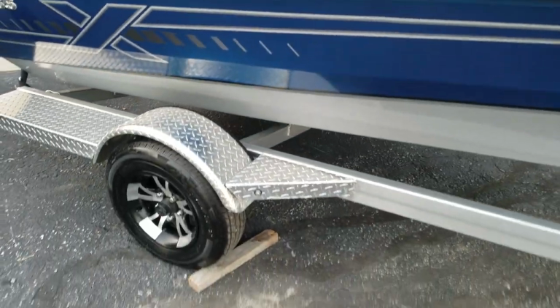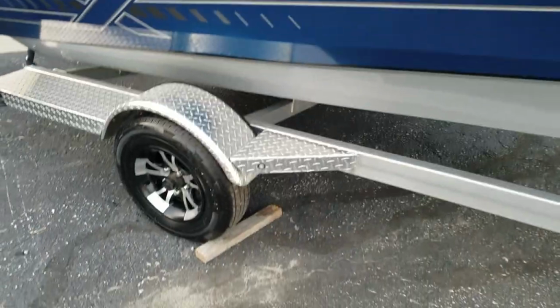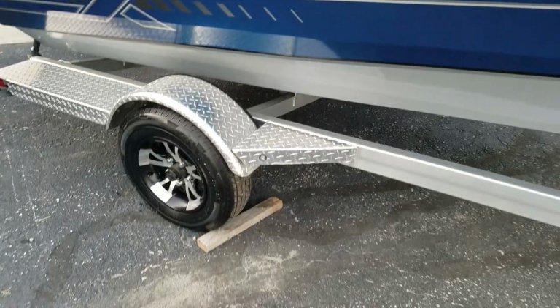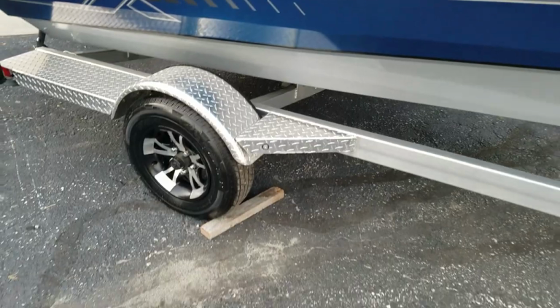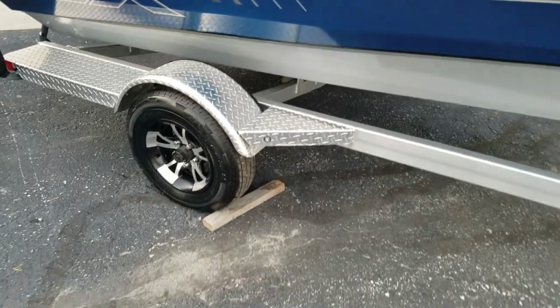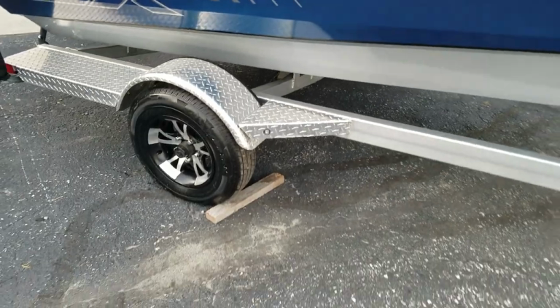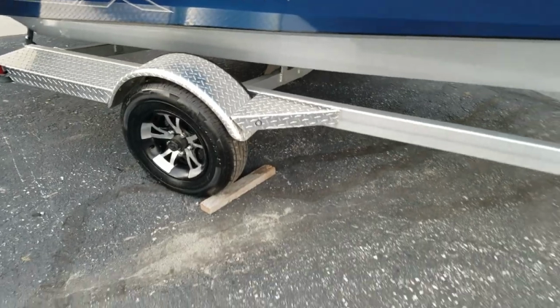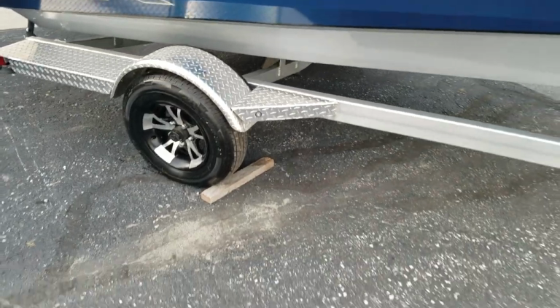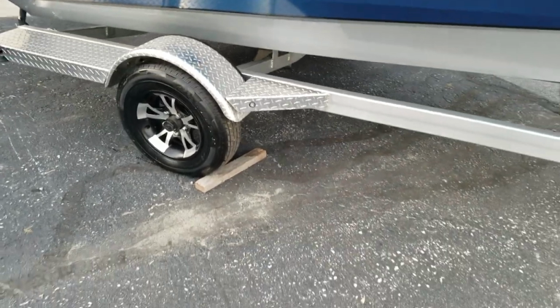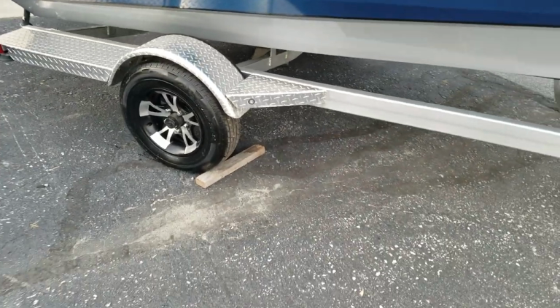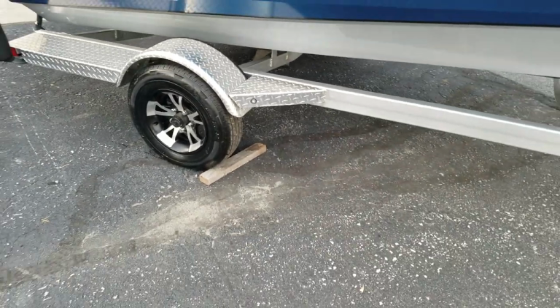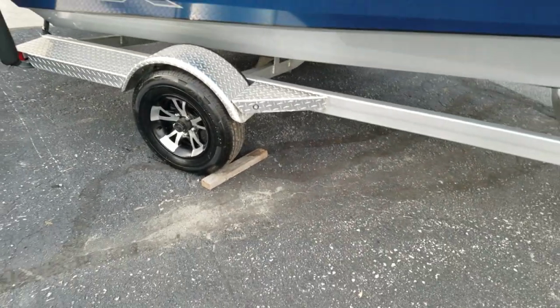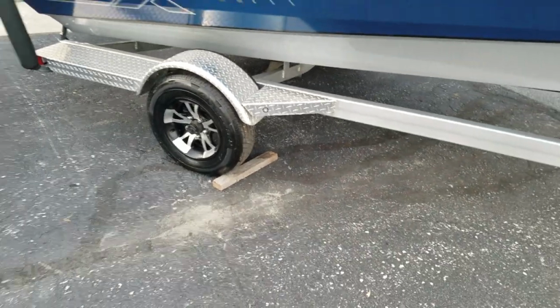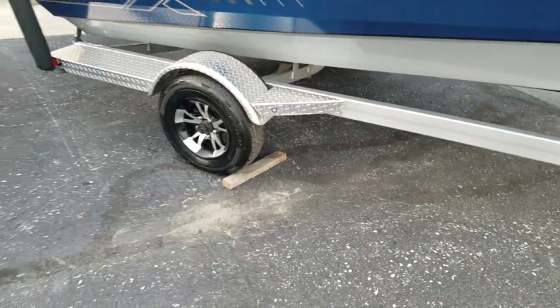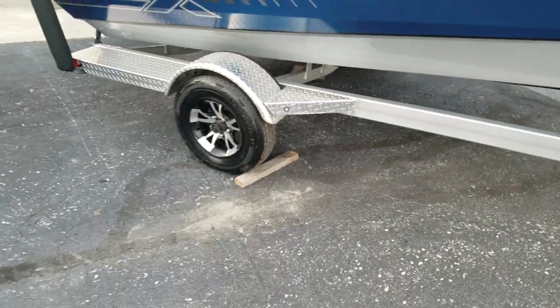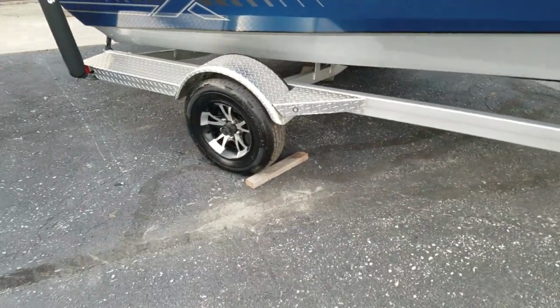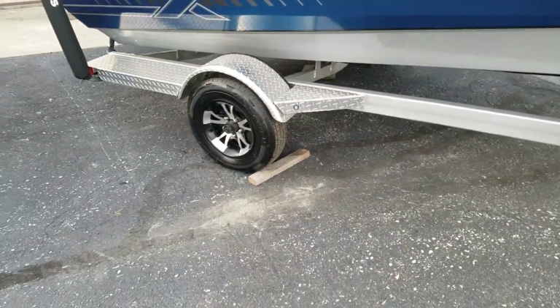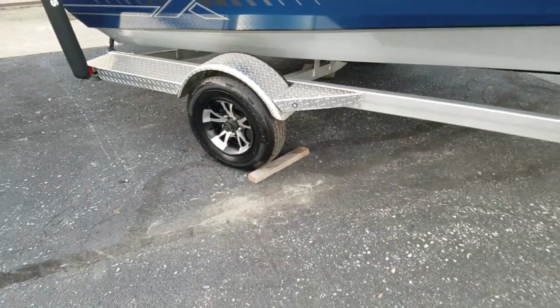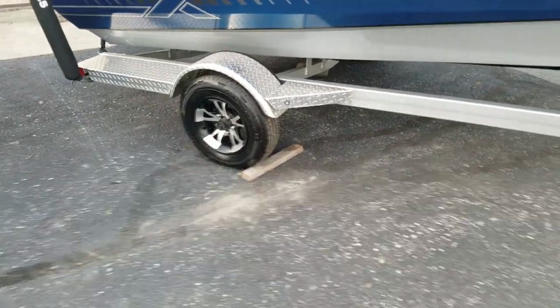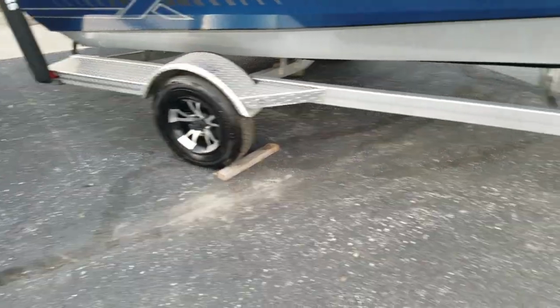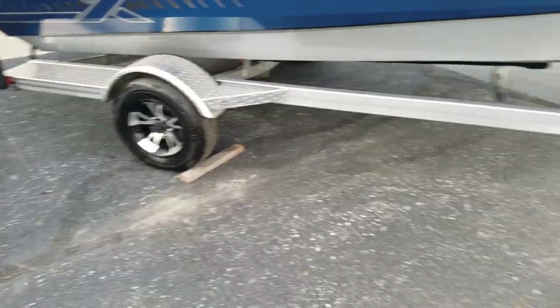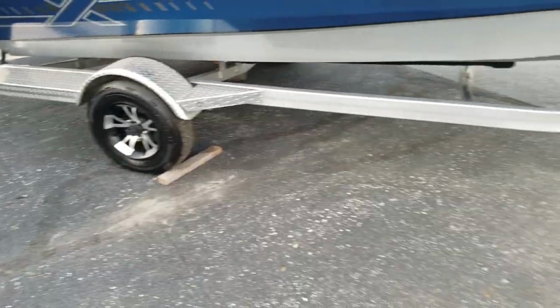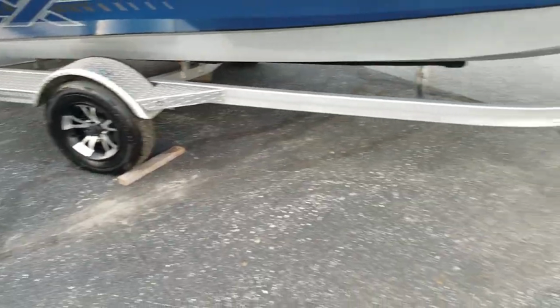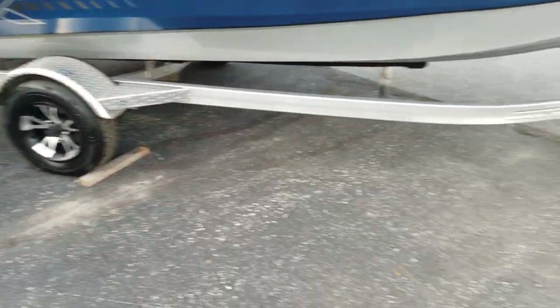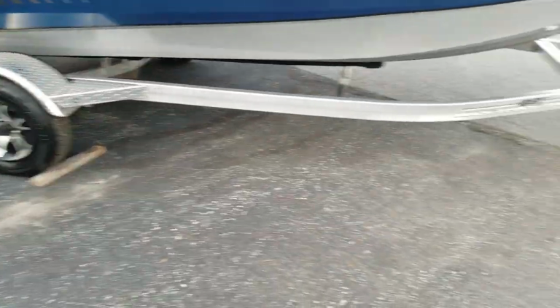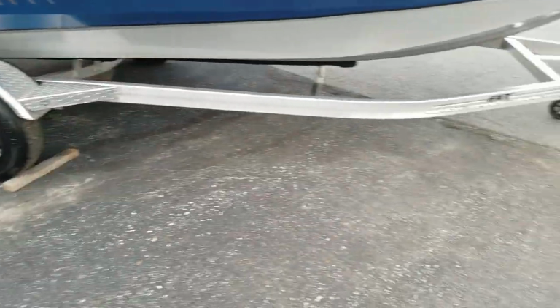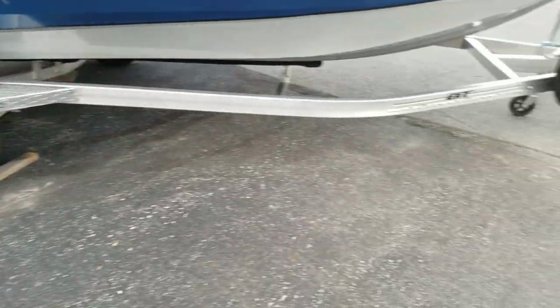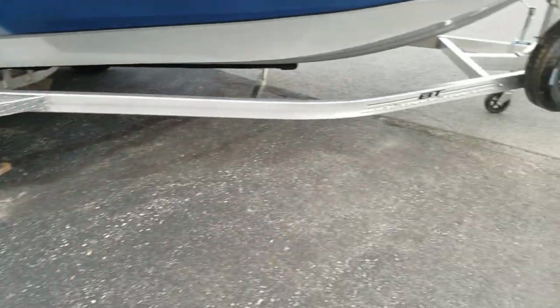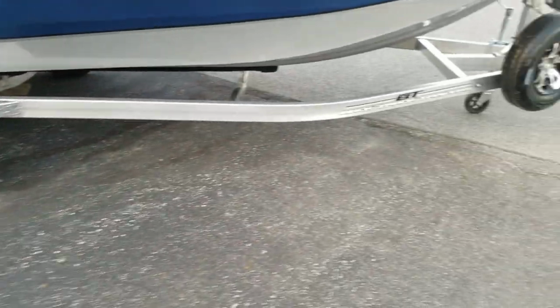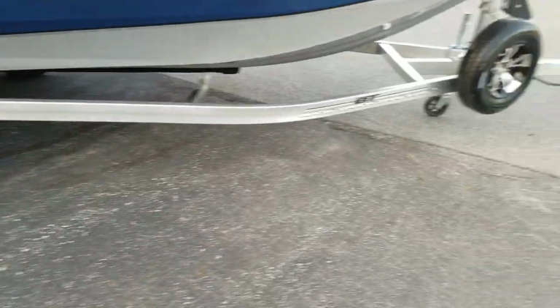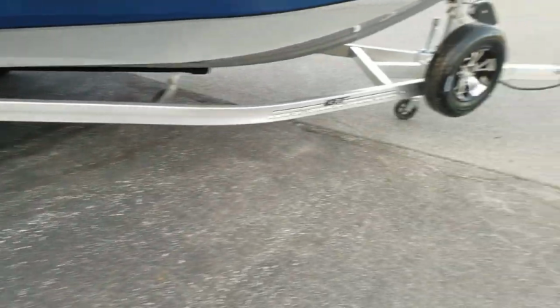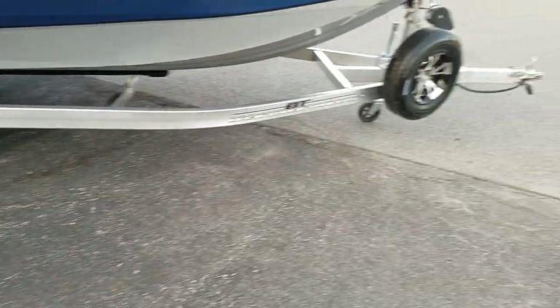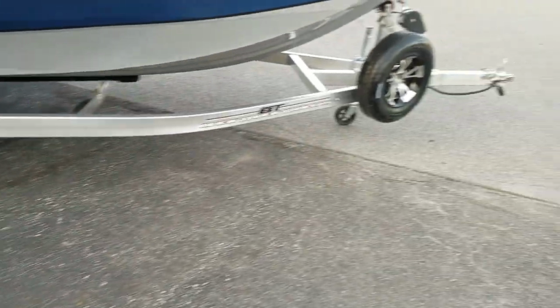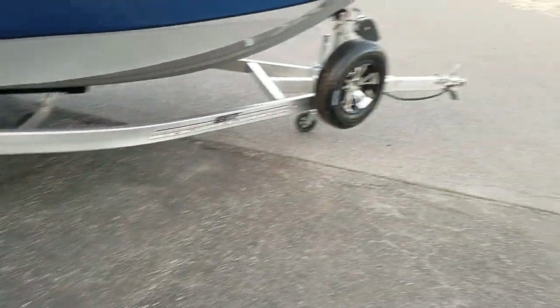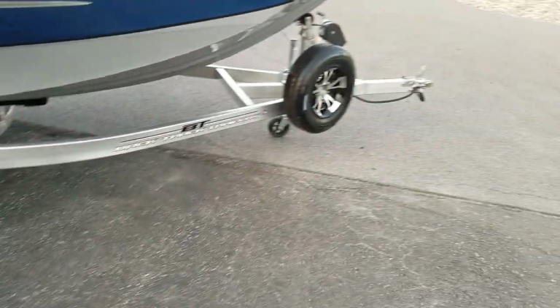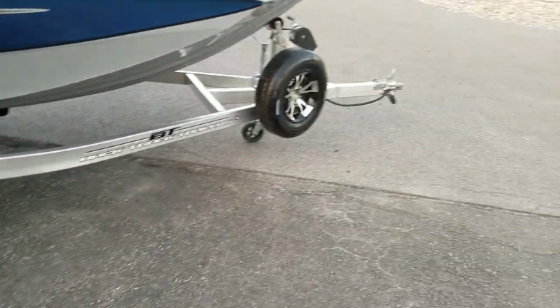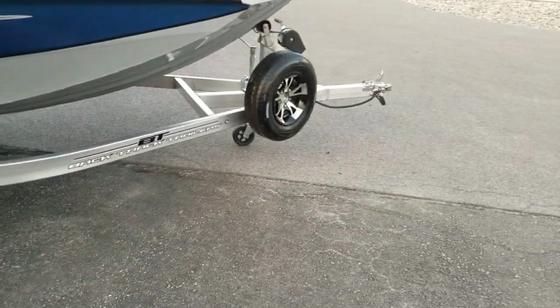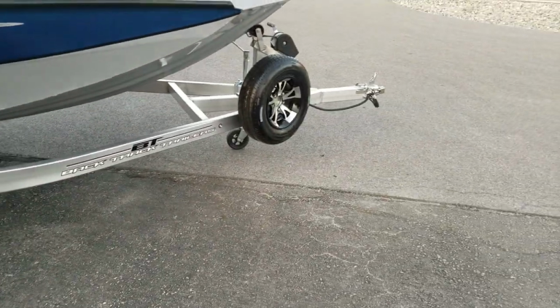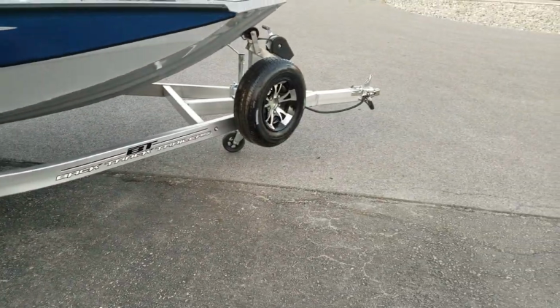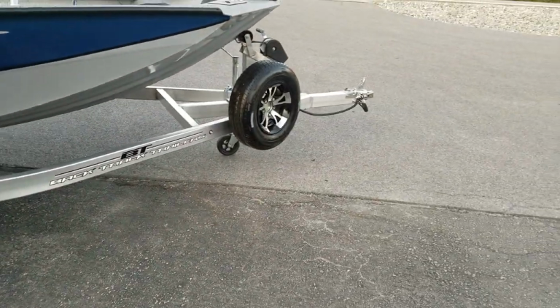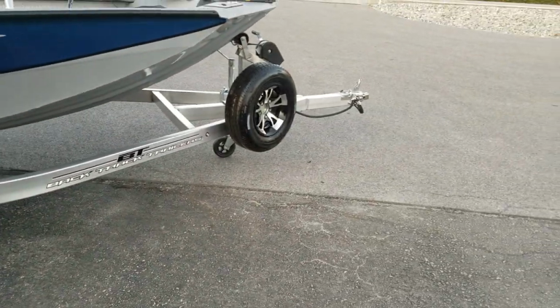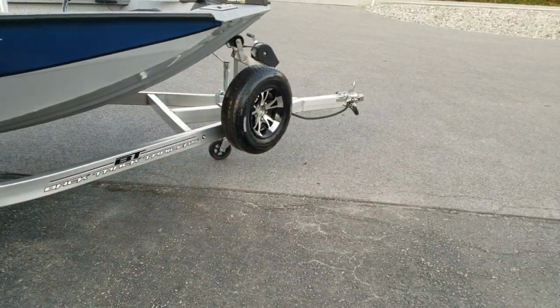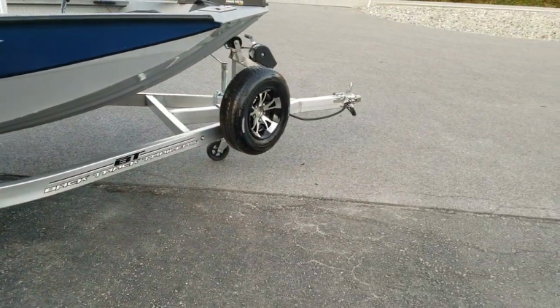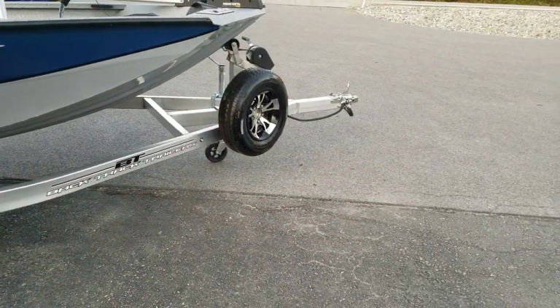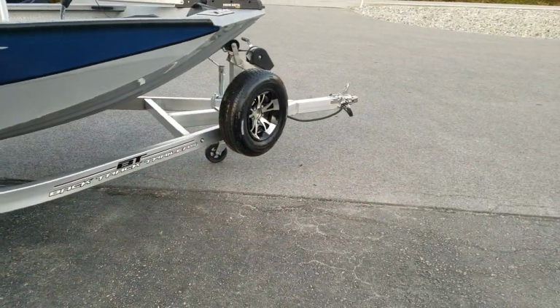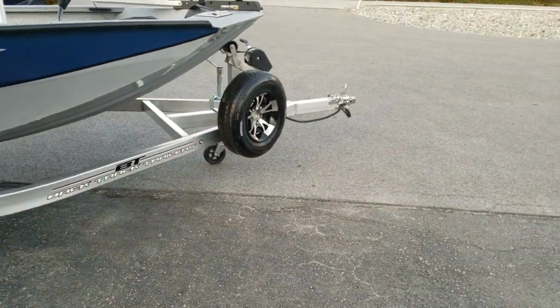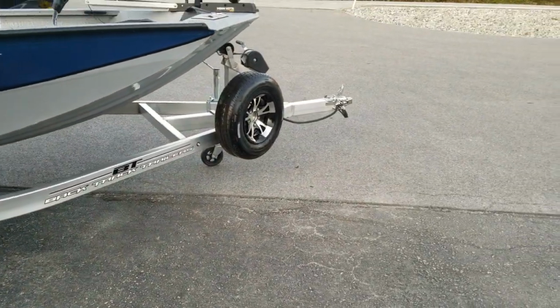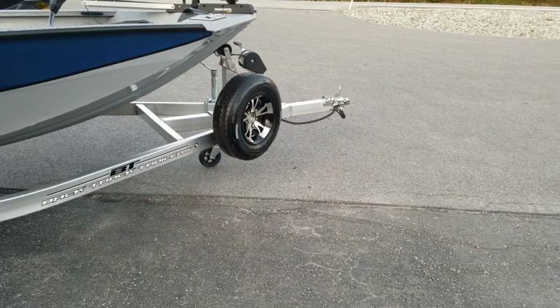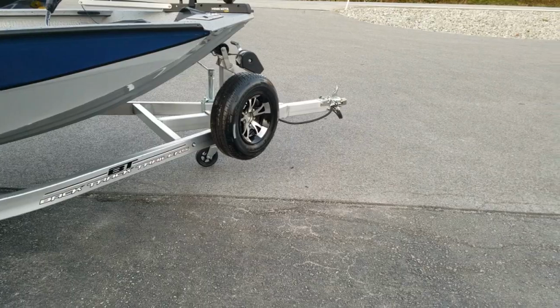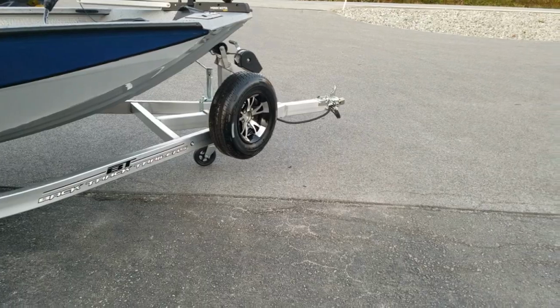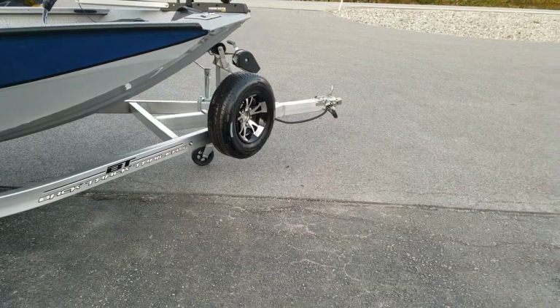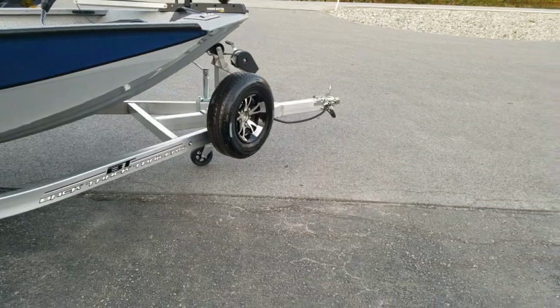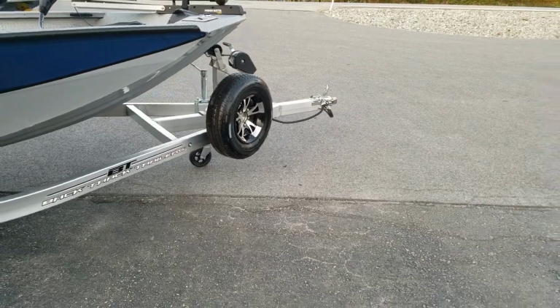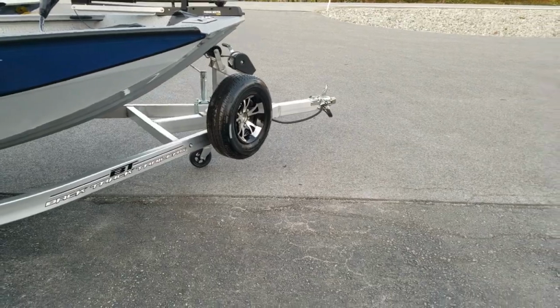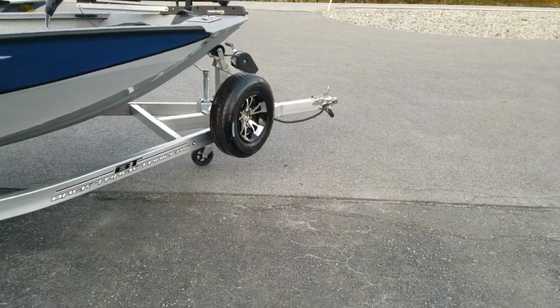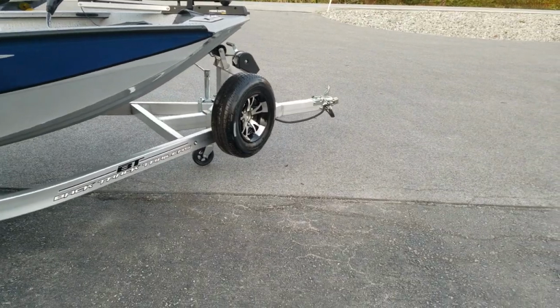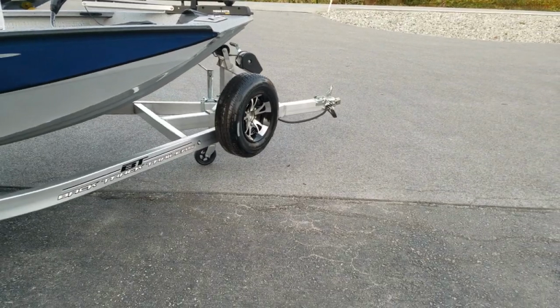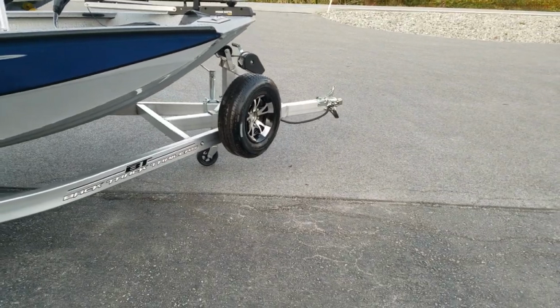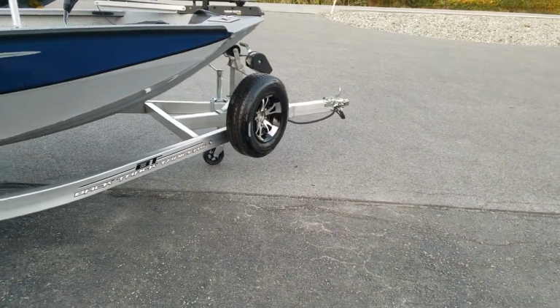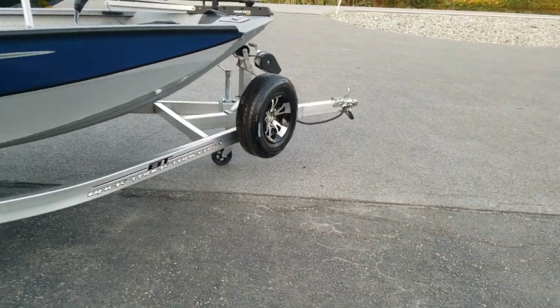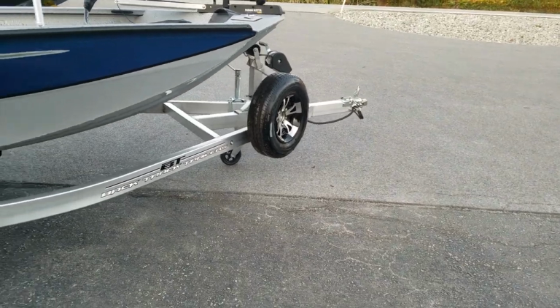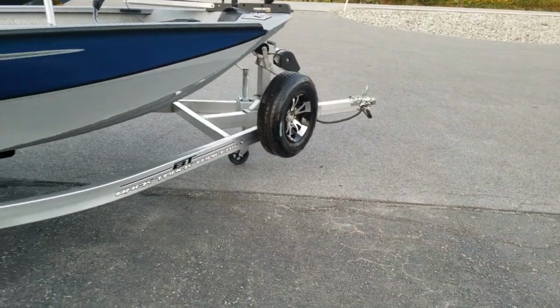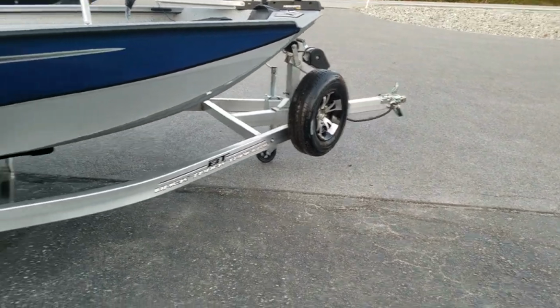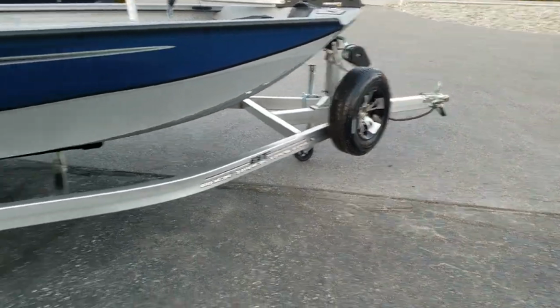Express's all aluminum trailer with aluminum rims and an aluminum spare tire.